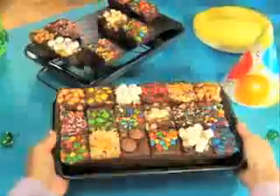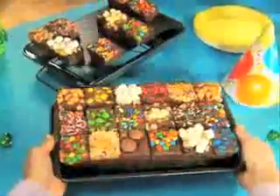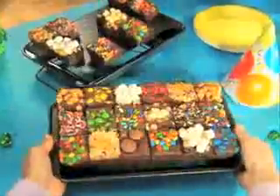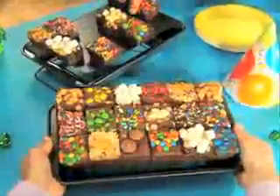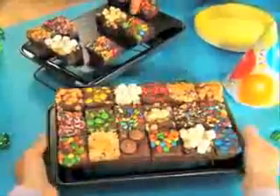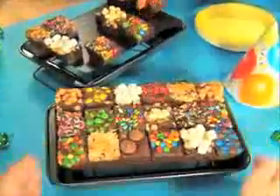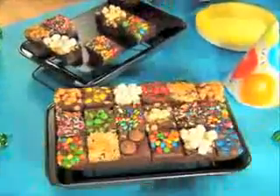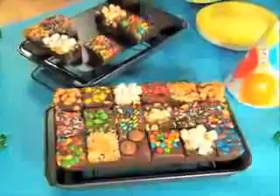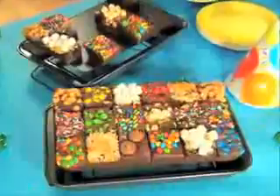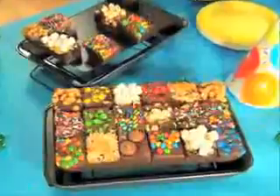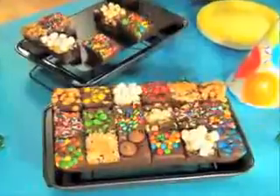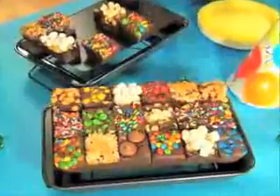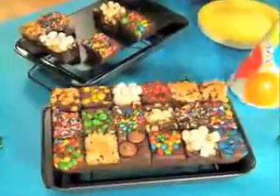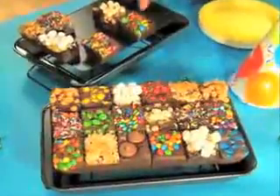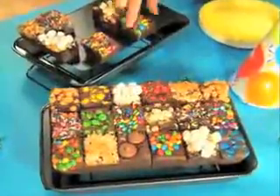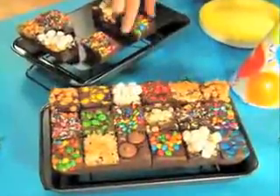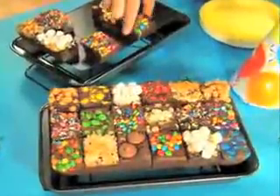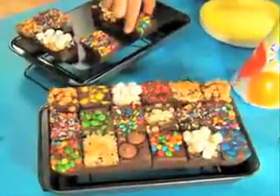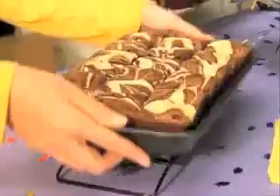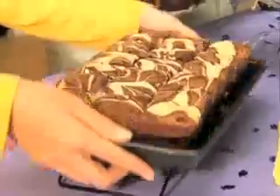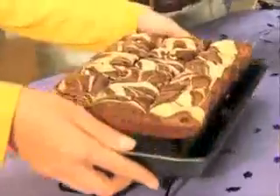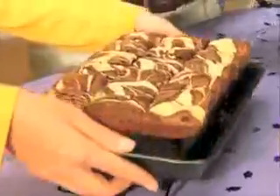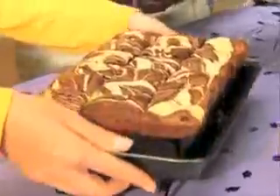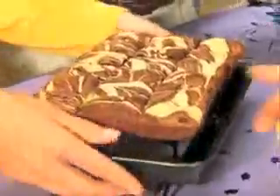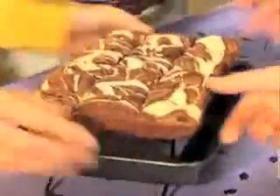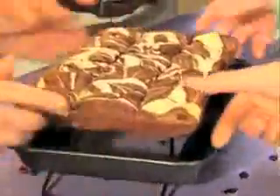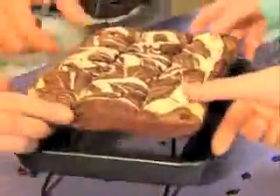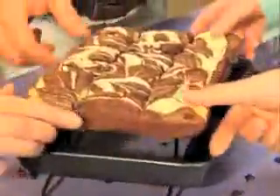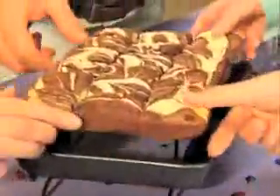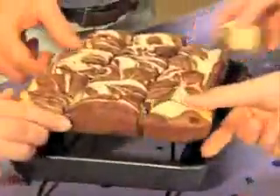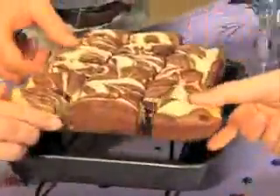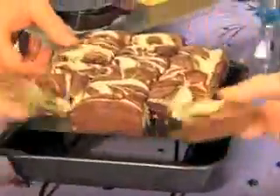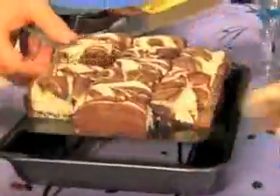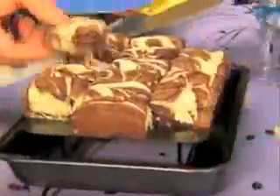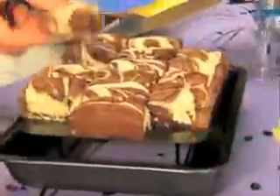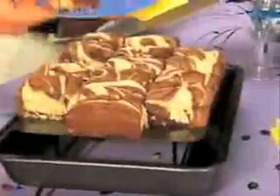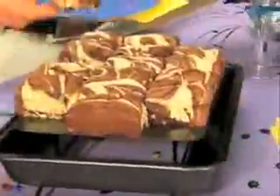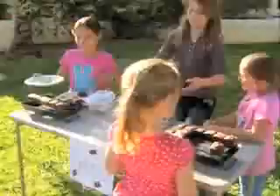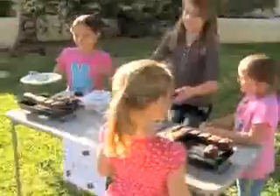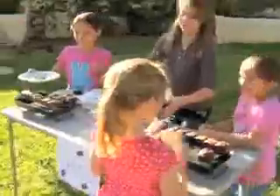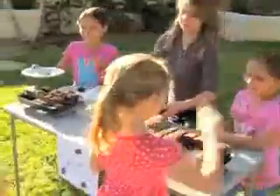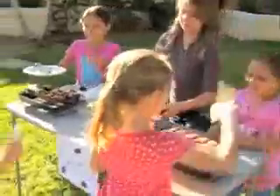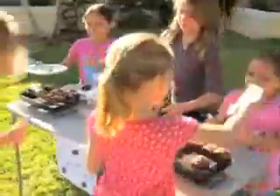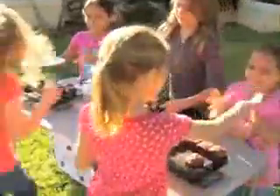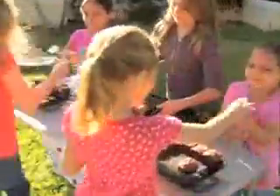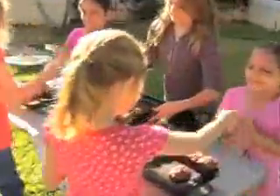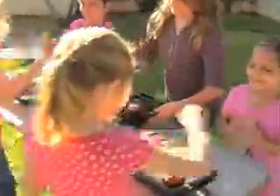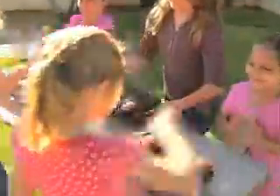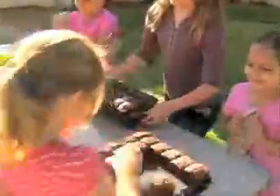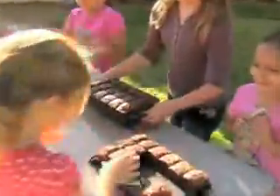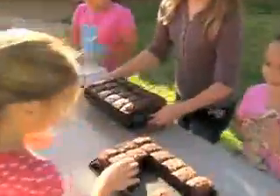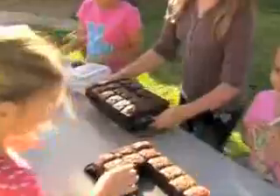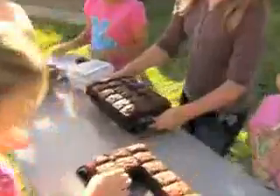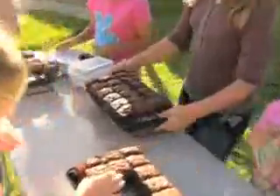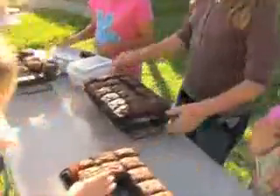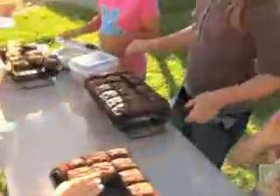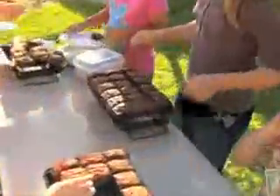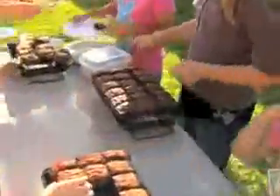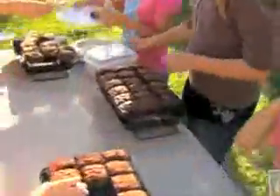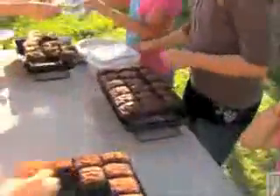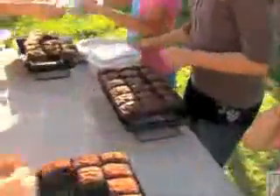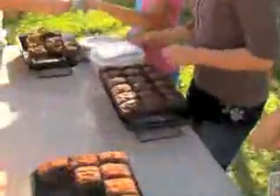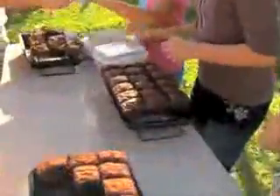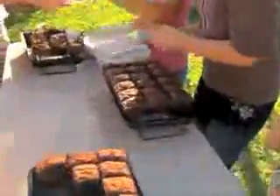Serve crazy top brownies for birthdays, marble swirl for graduation, or delicious double-fudge brownies at your very own bake sale.